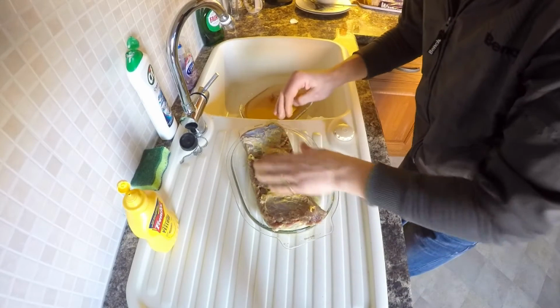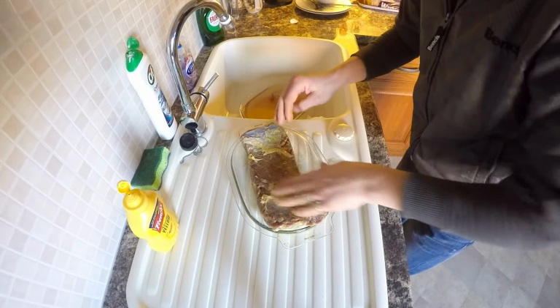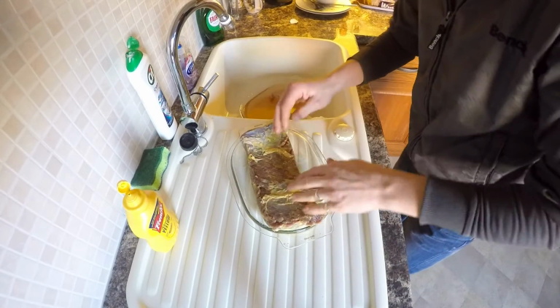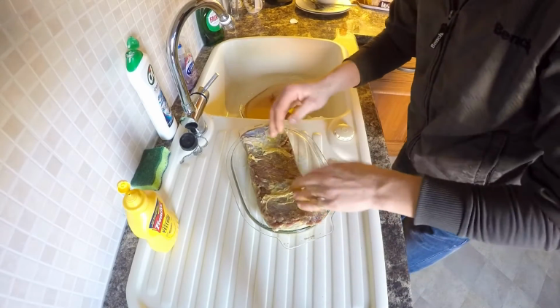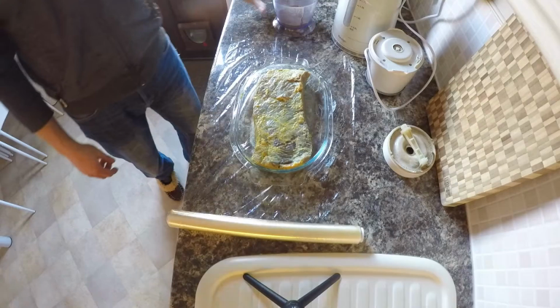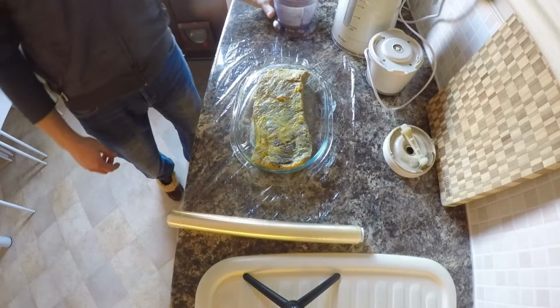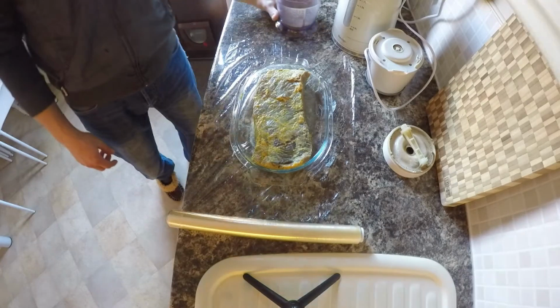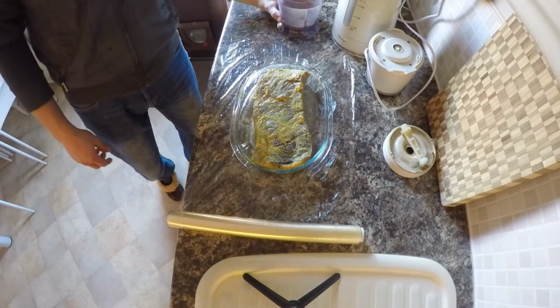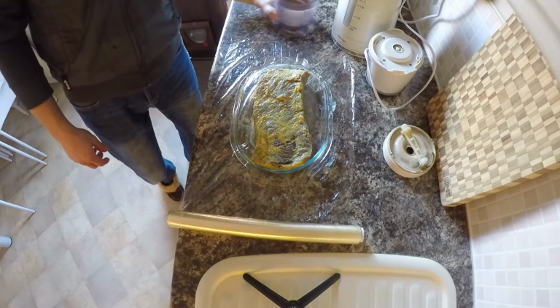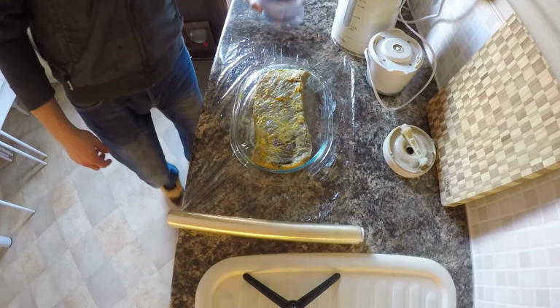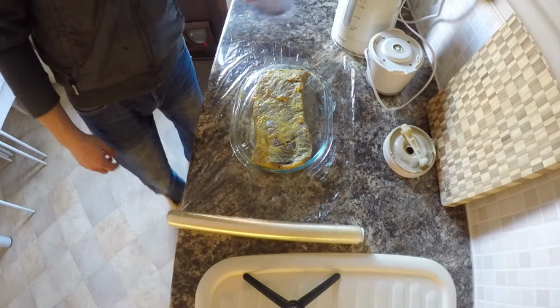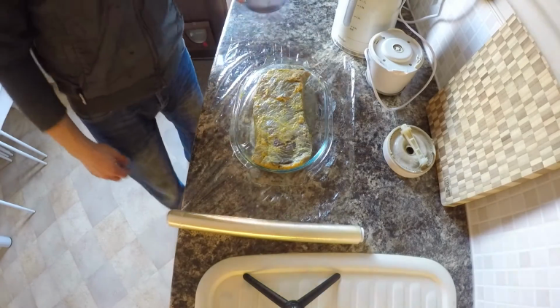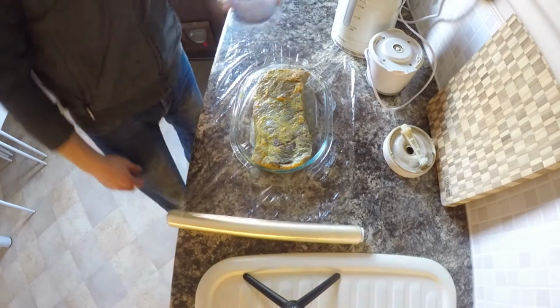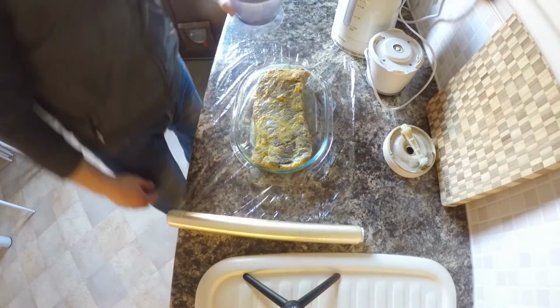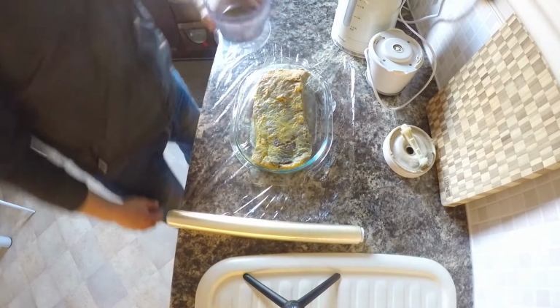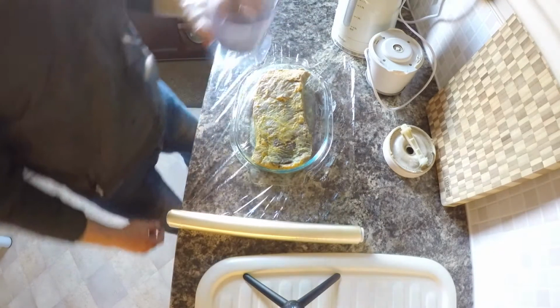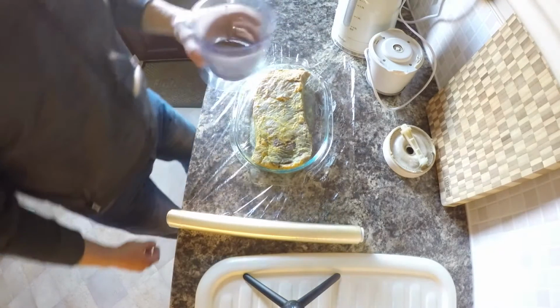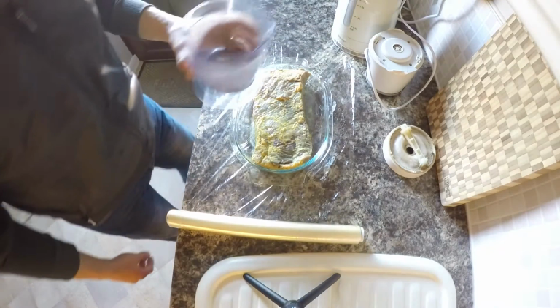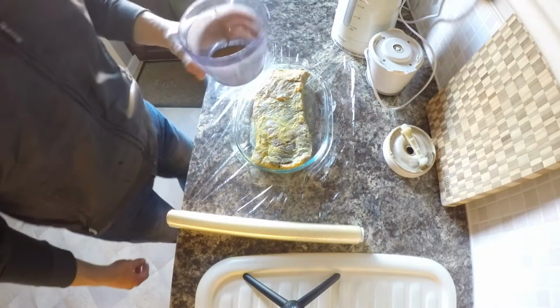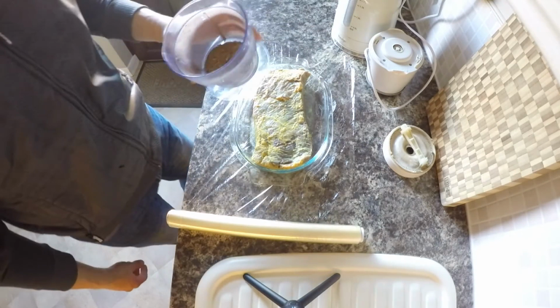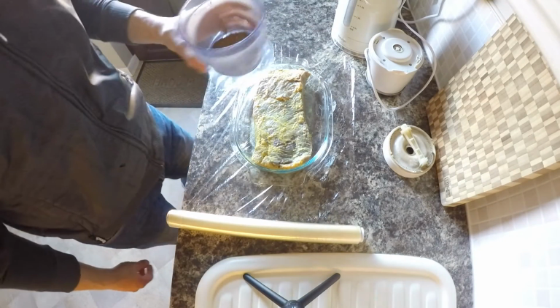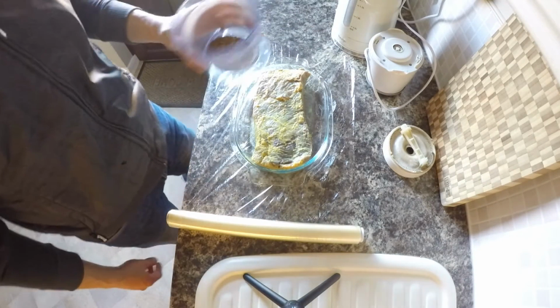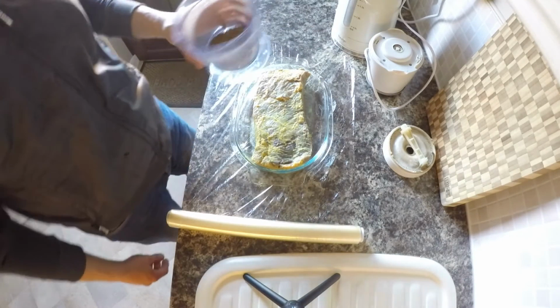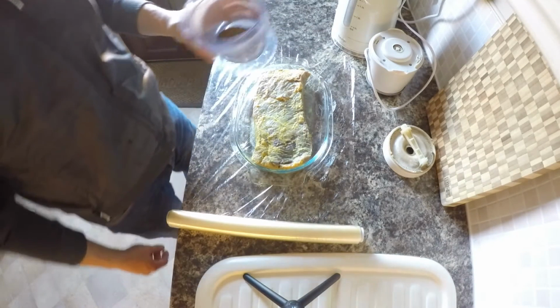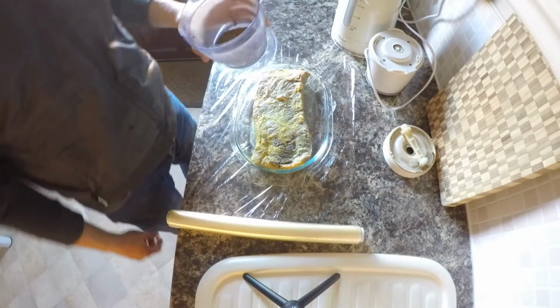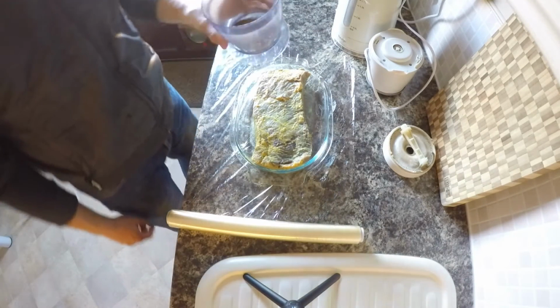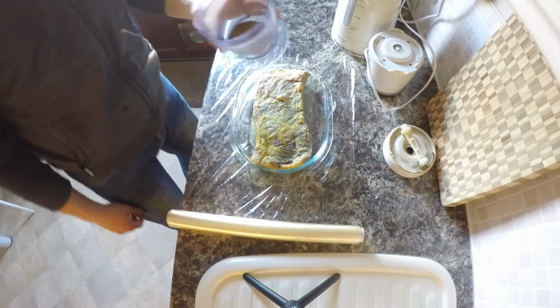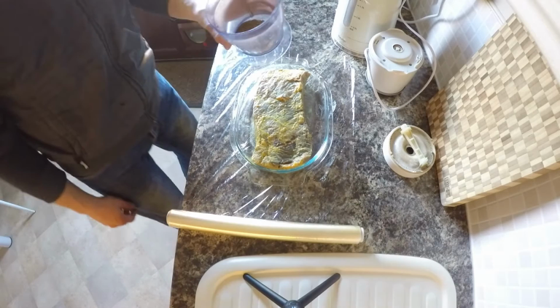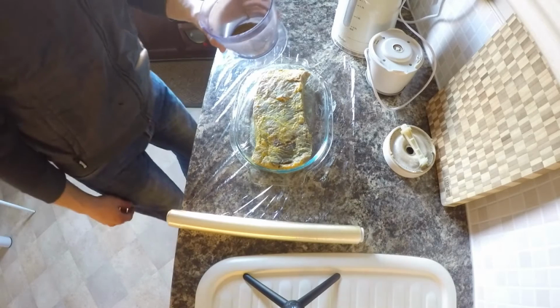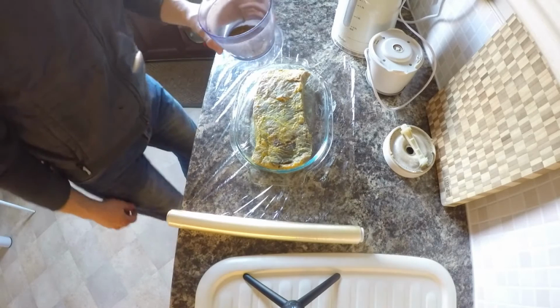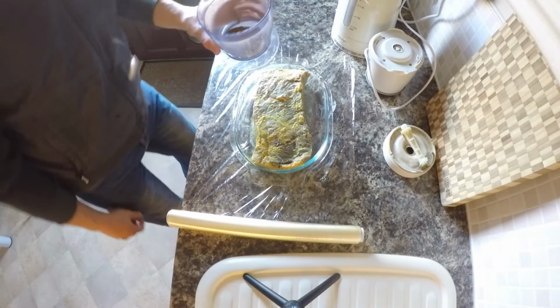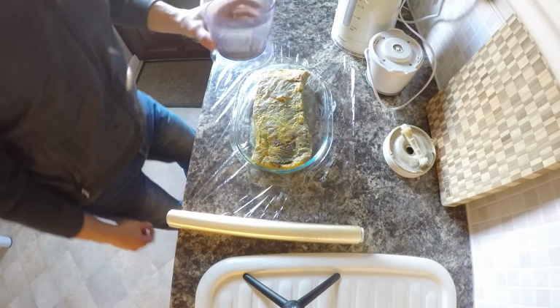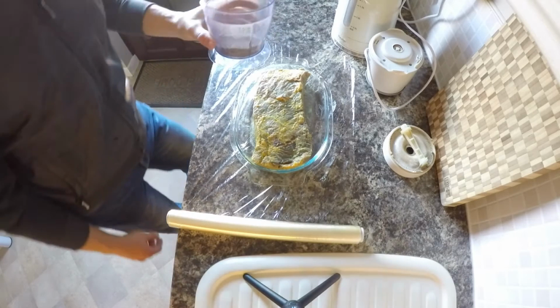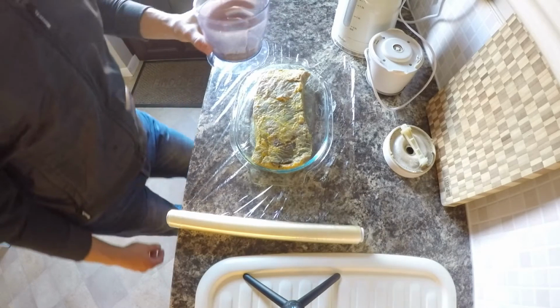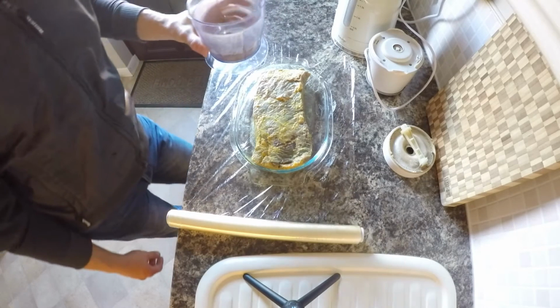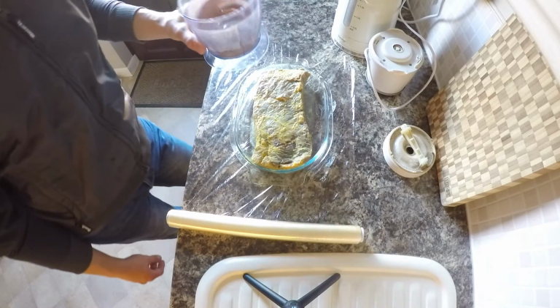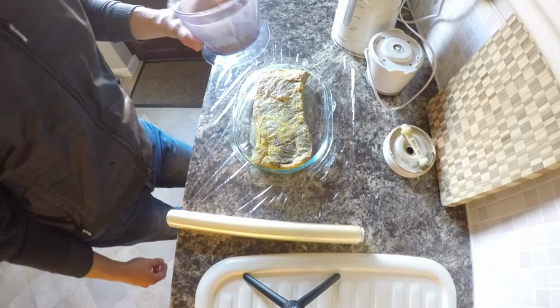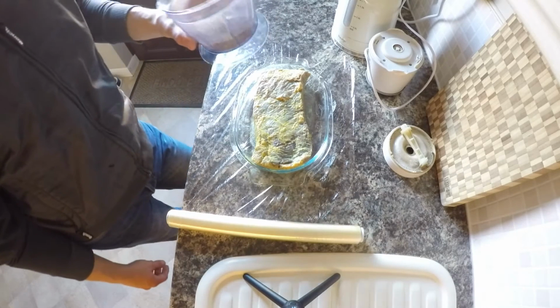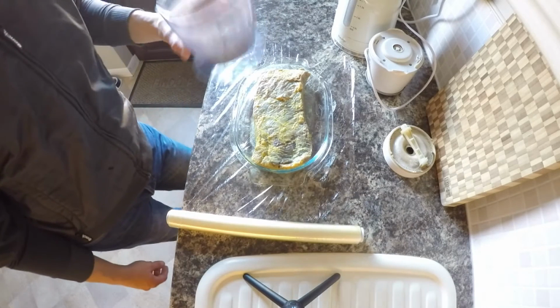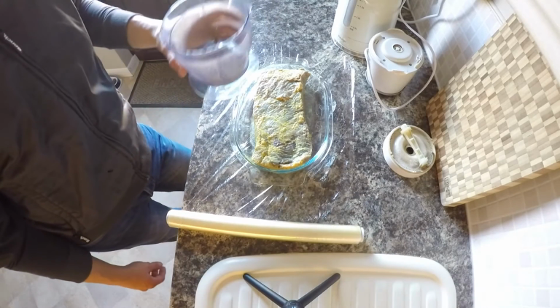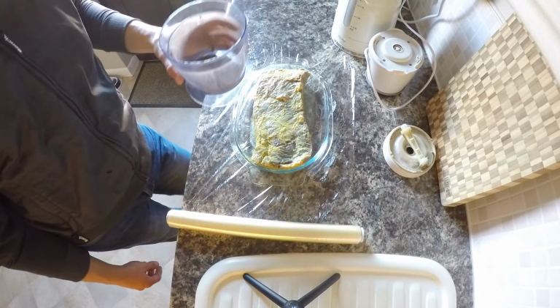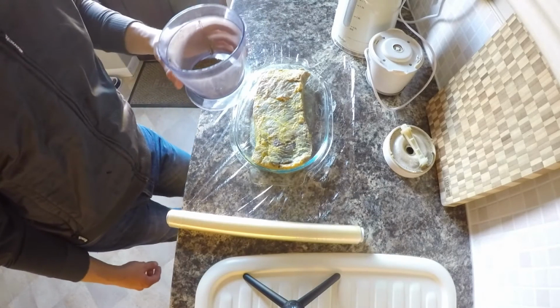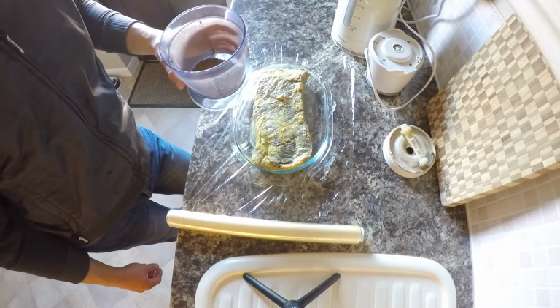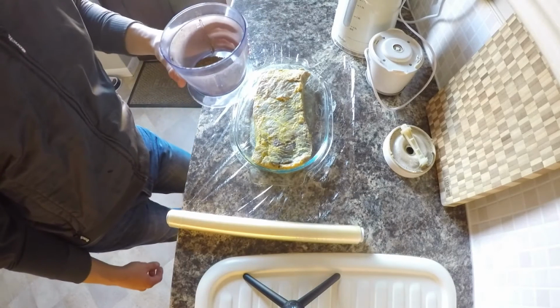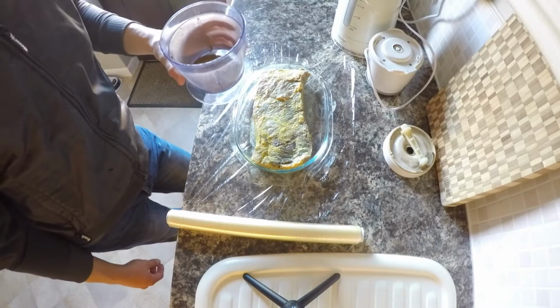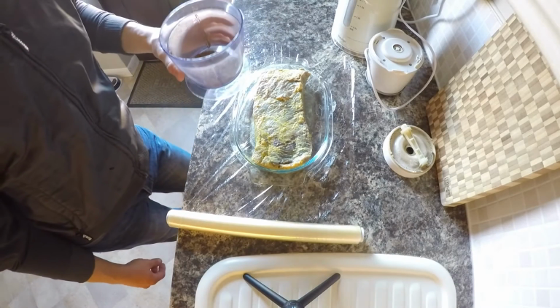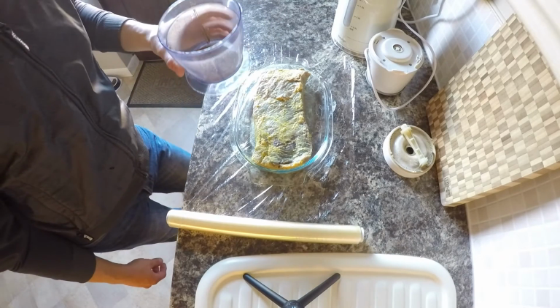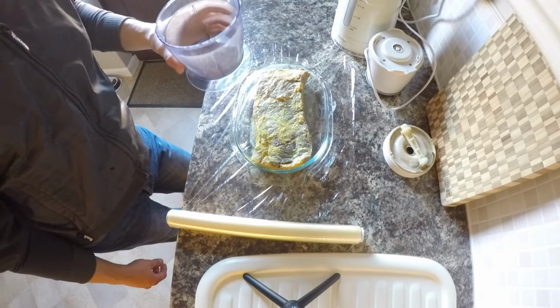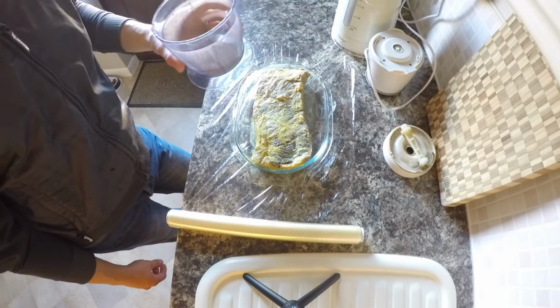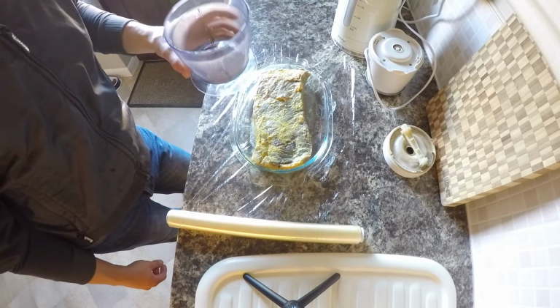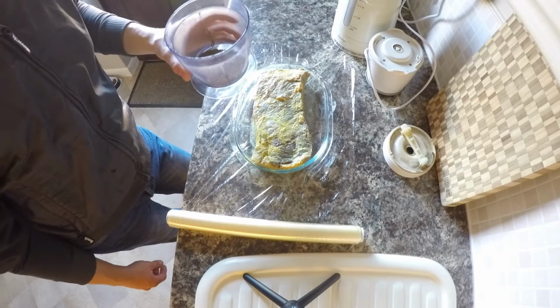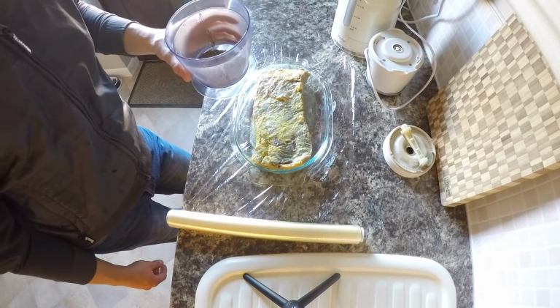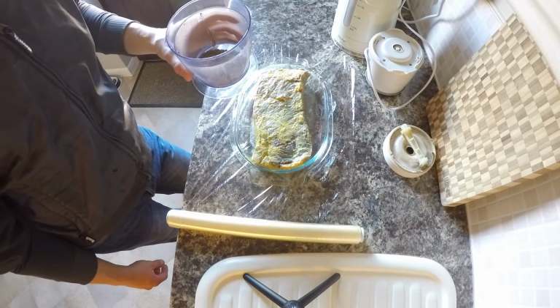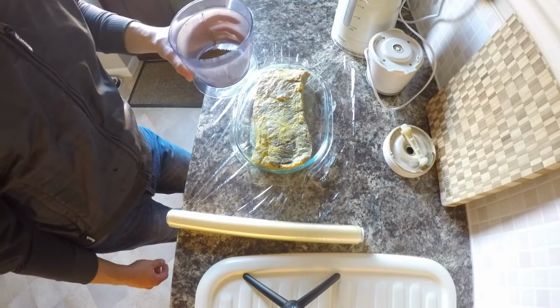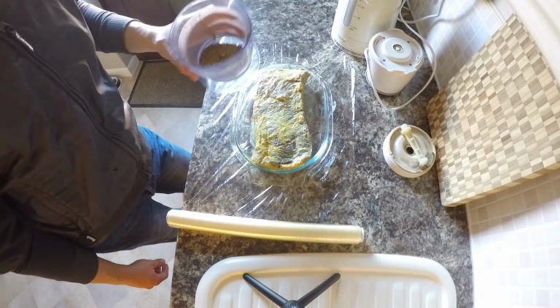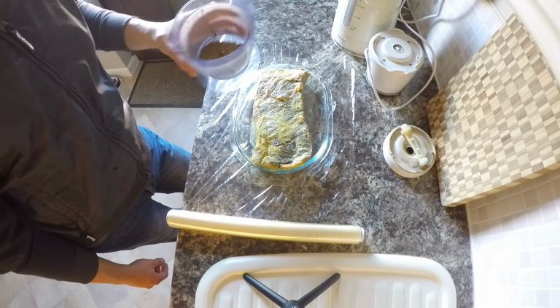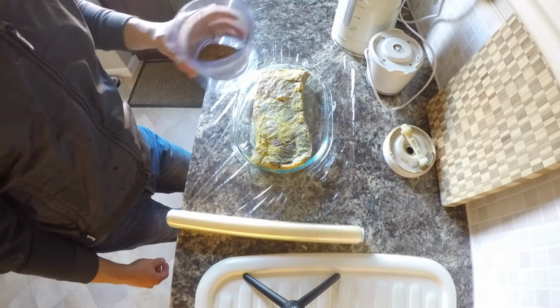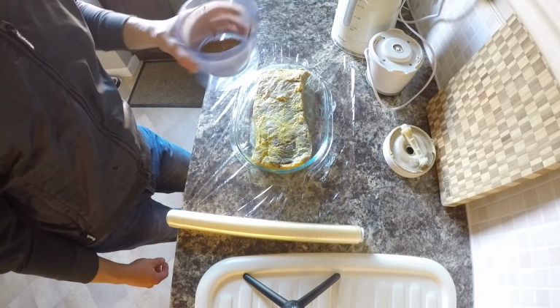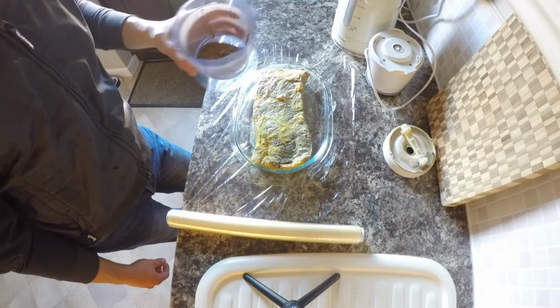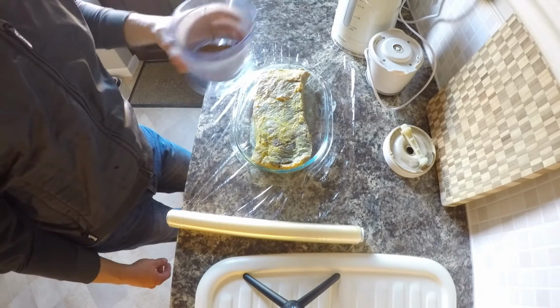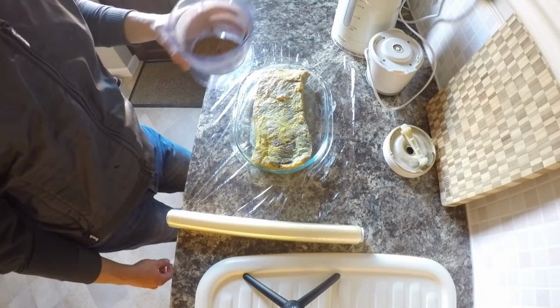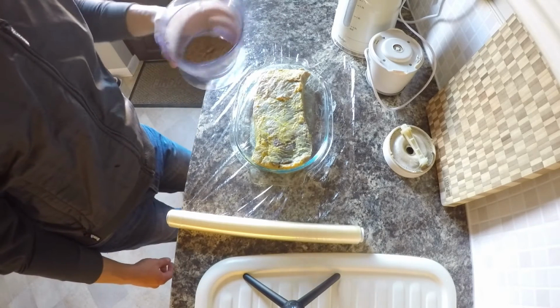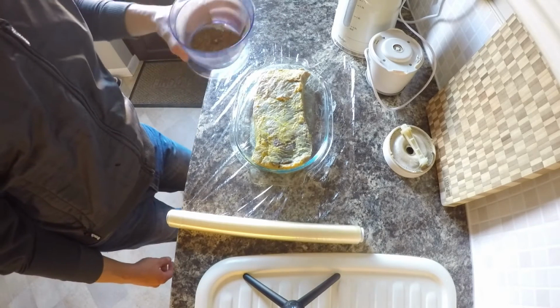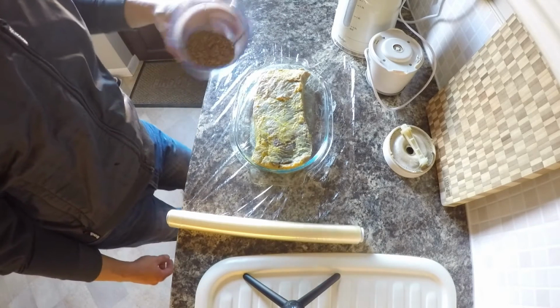I'm going to use what we already made to wrap the meat, which is black pepper, coriander, and mustard — that's it.